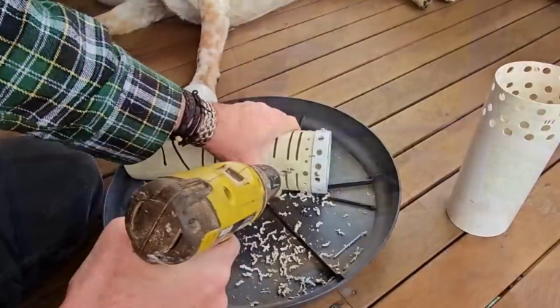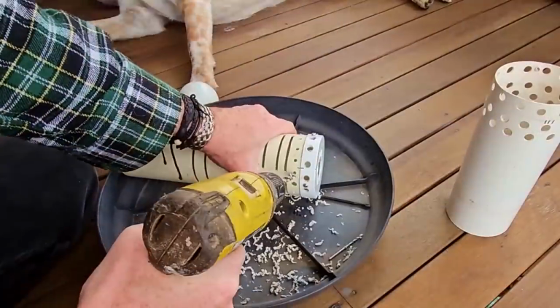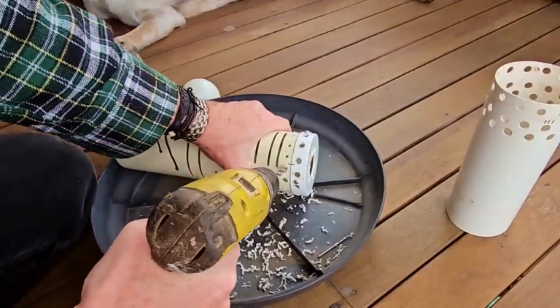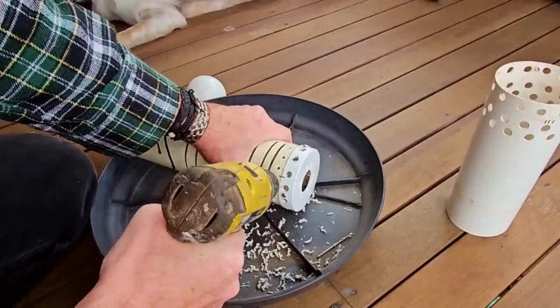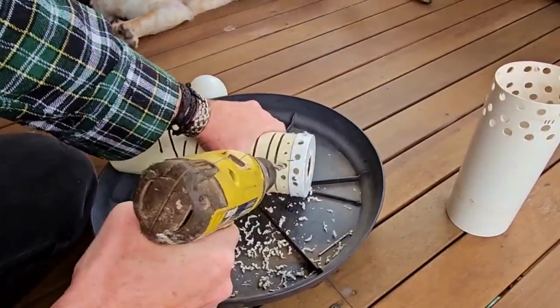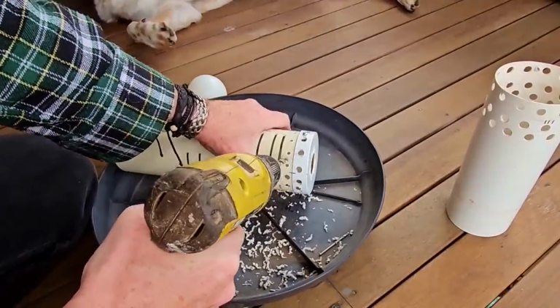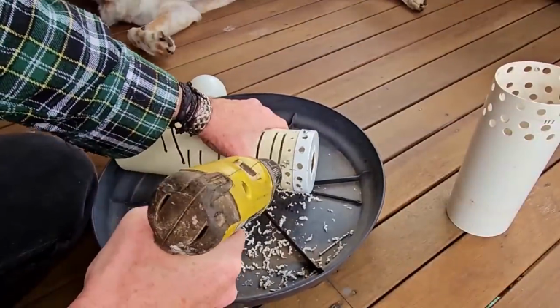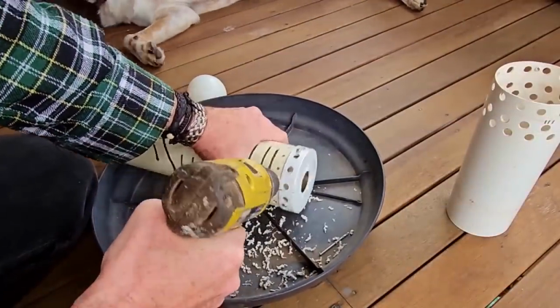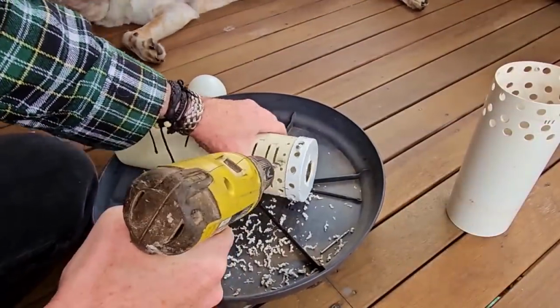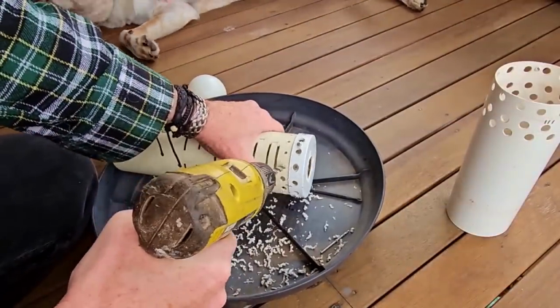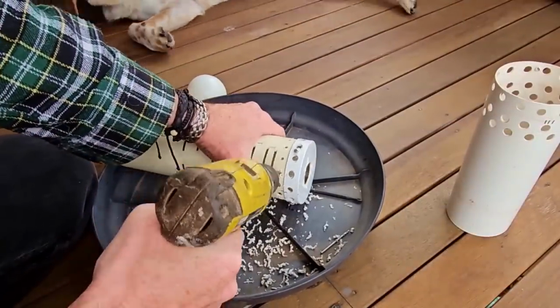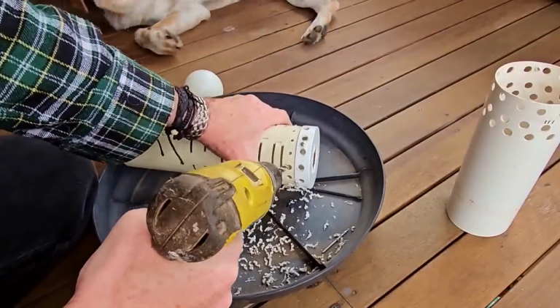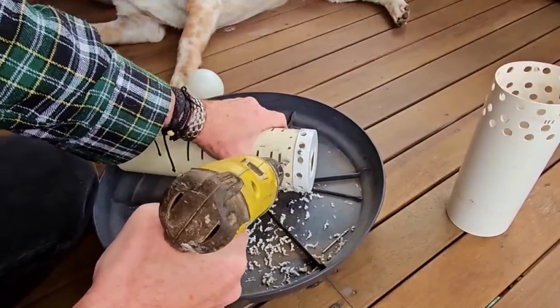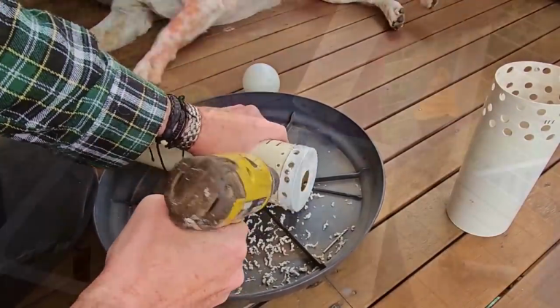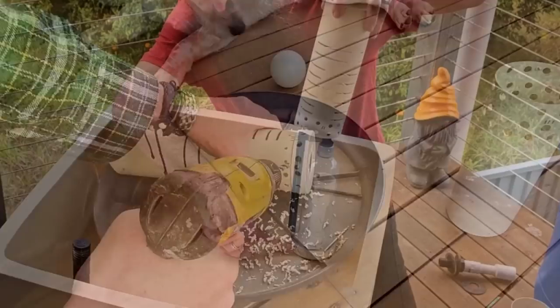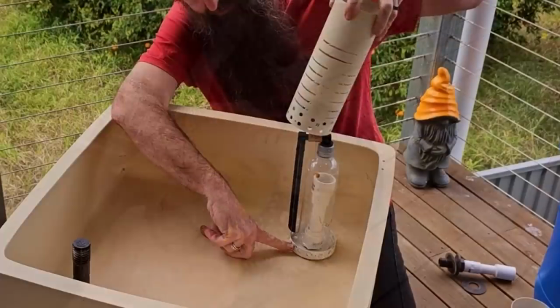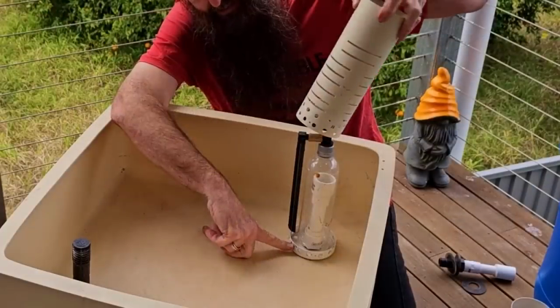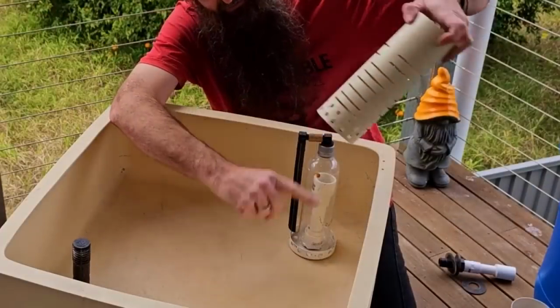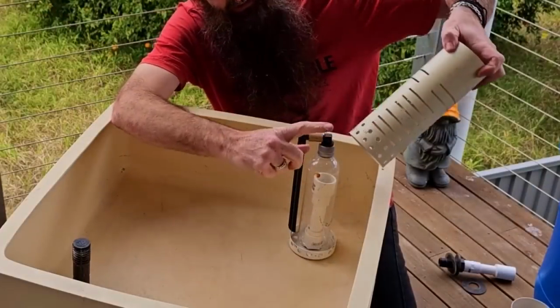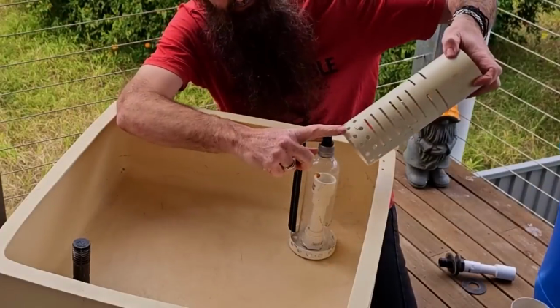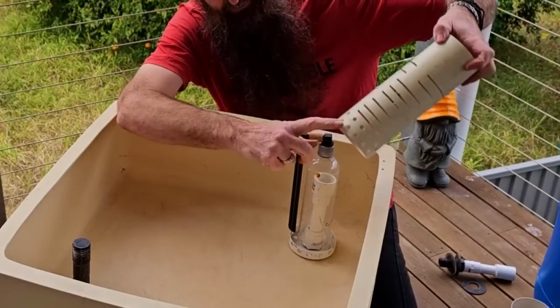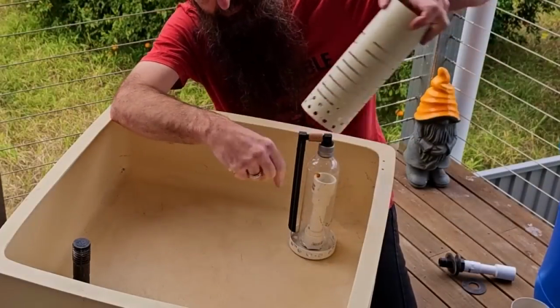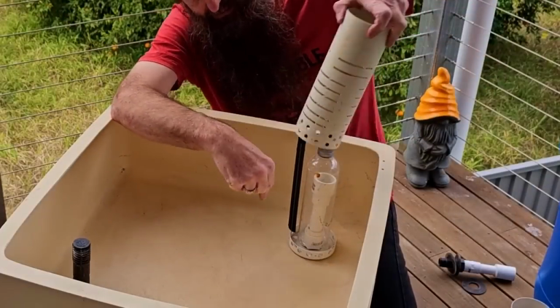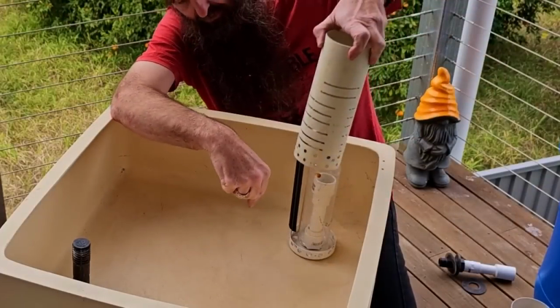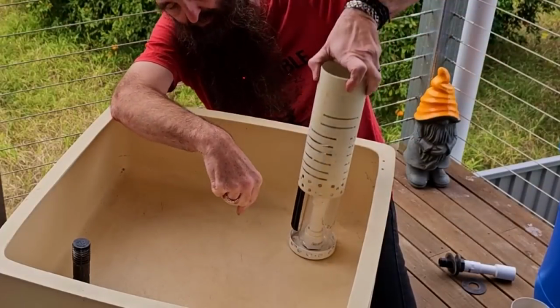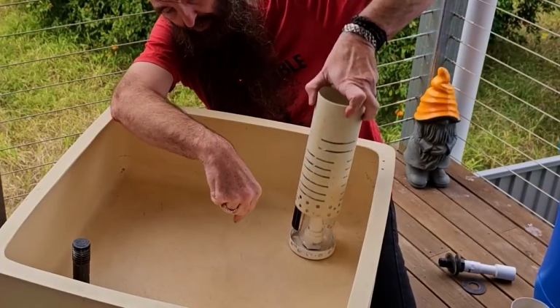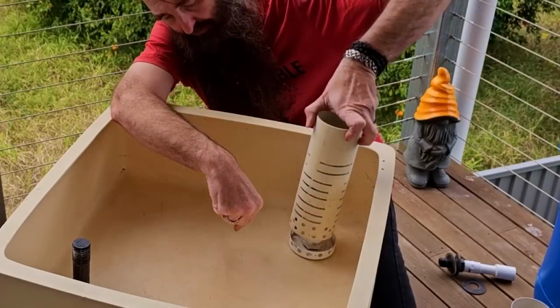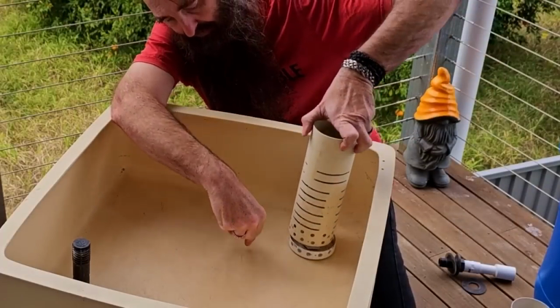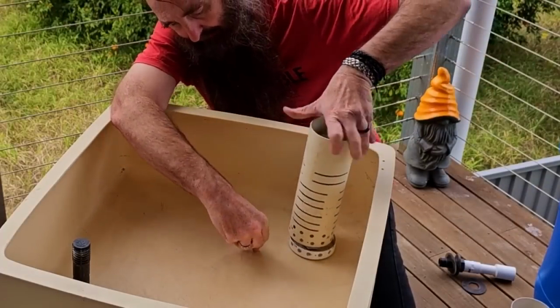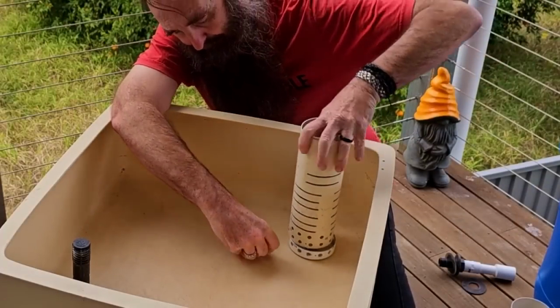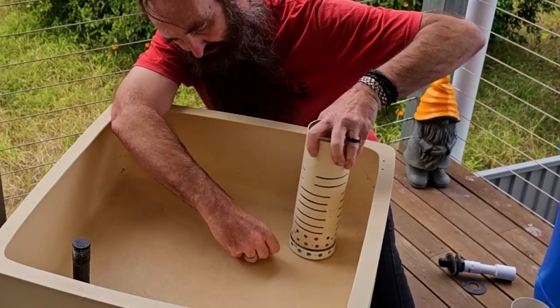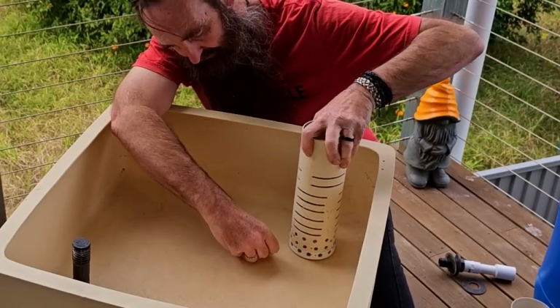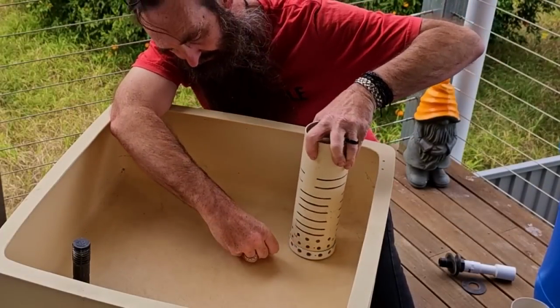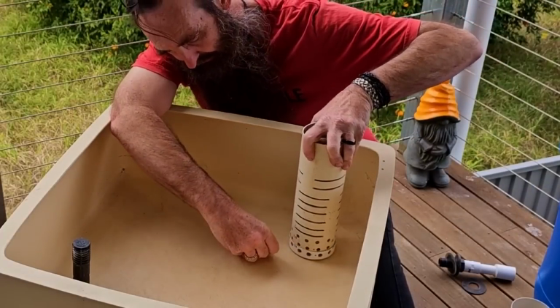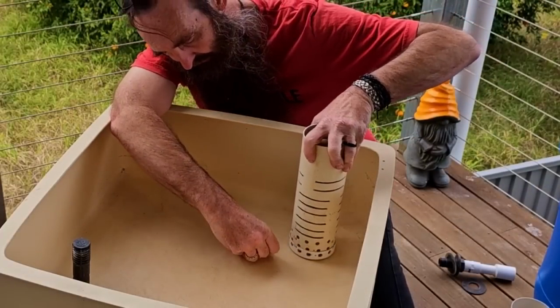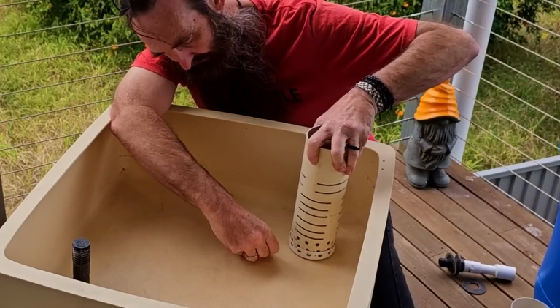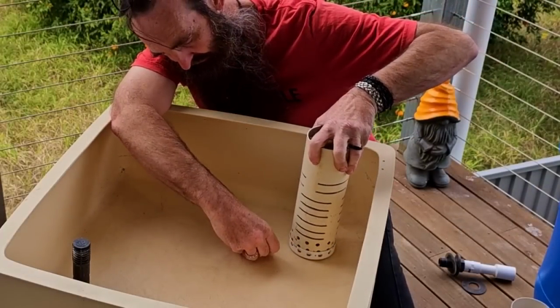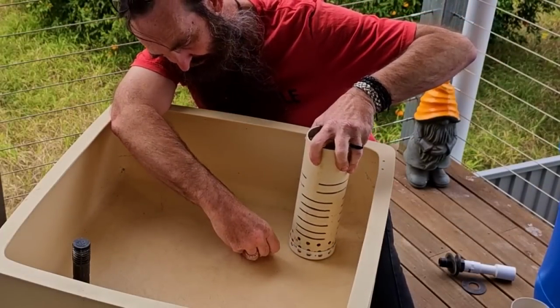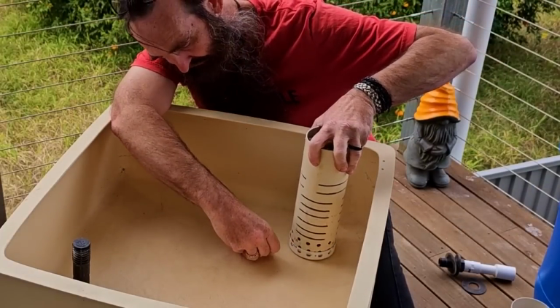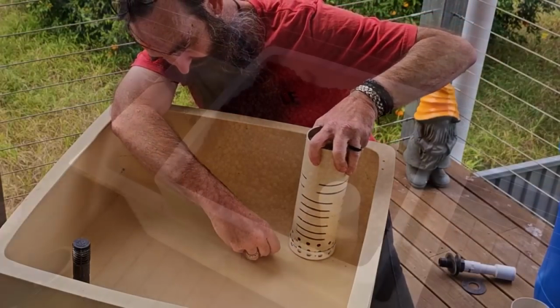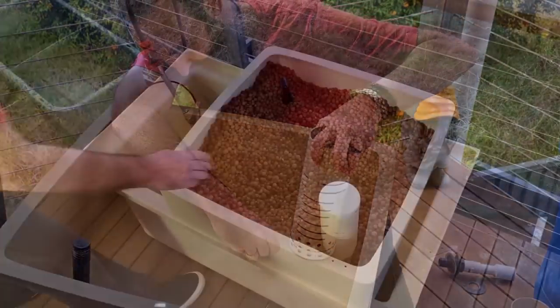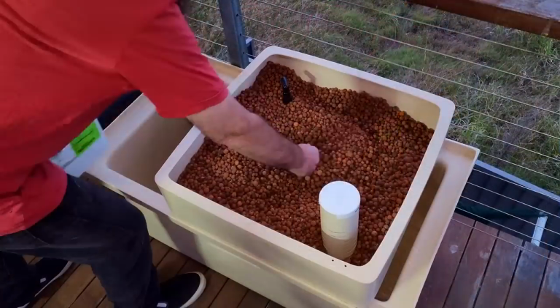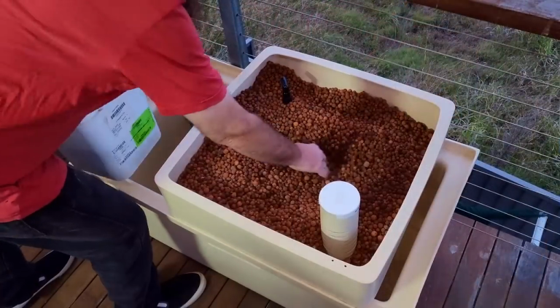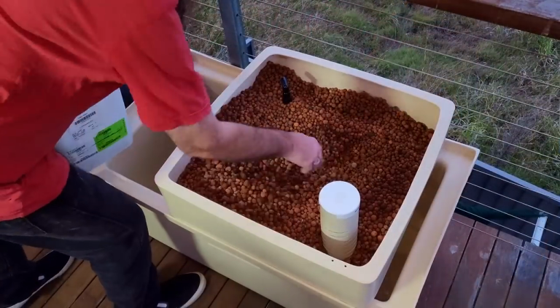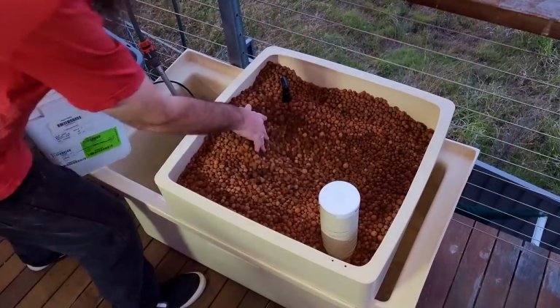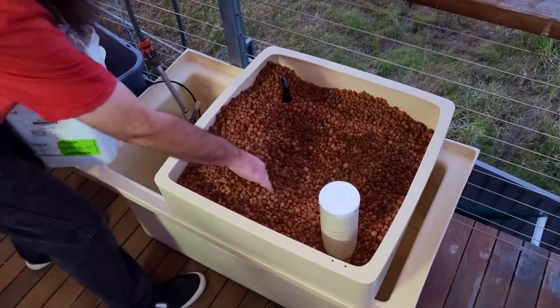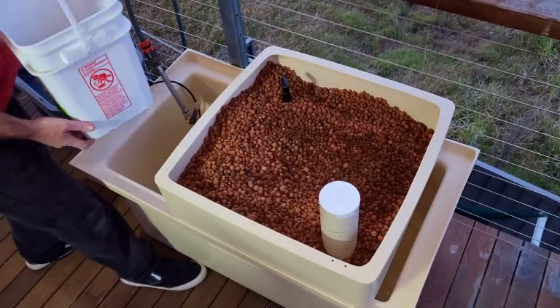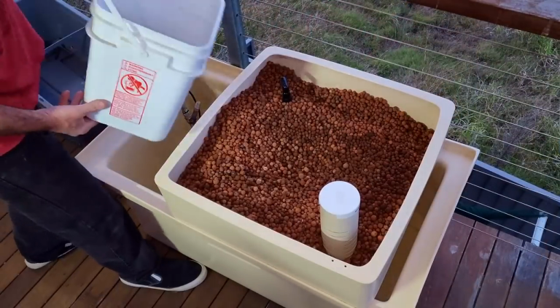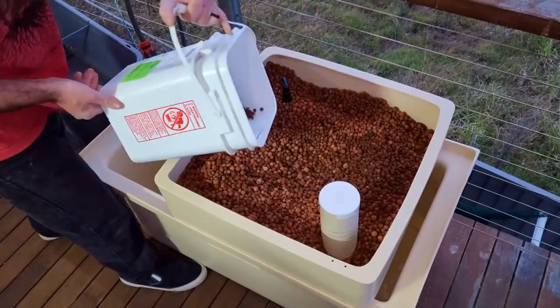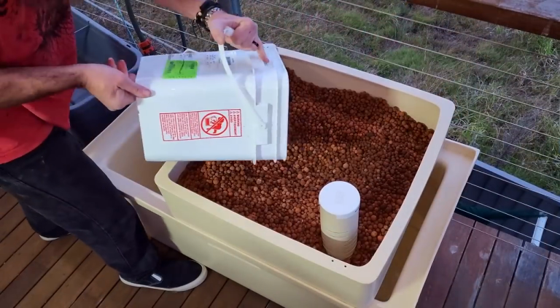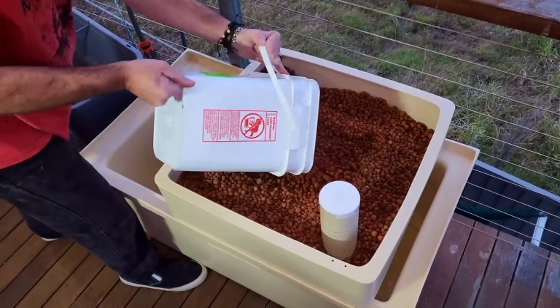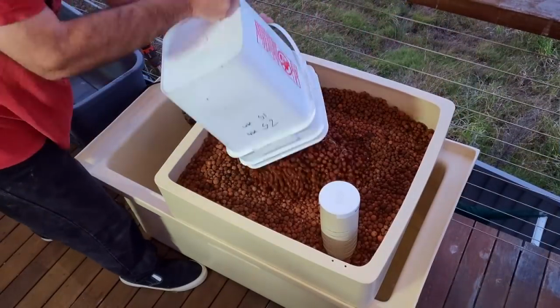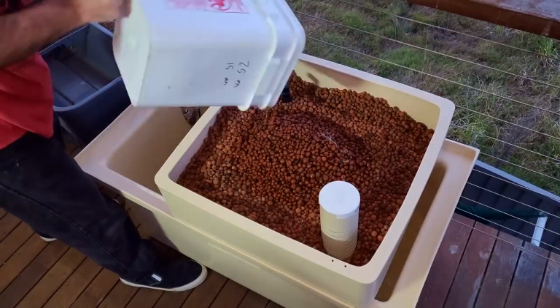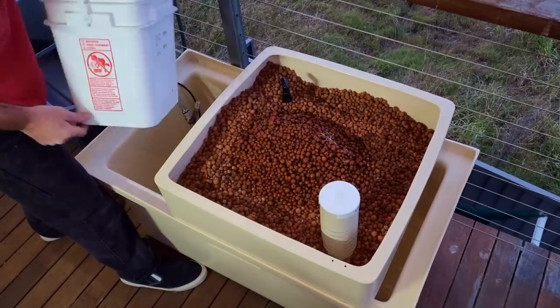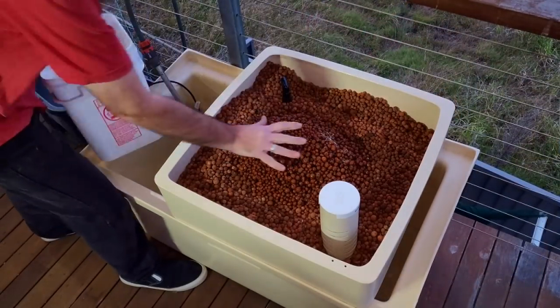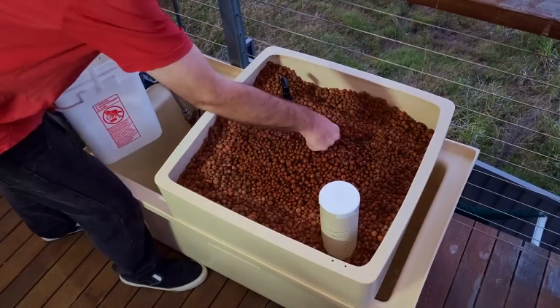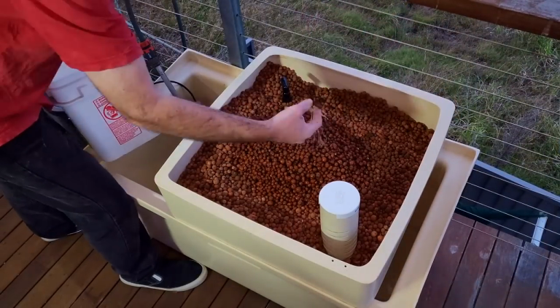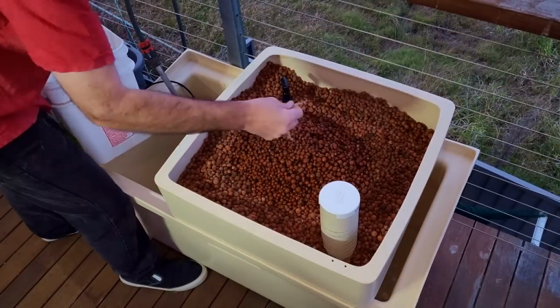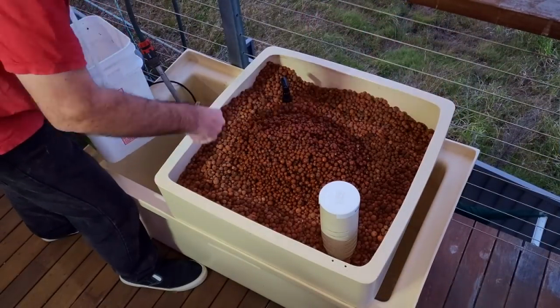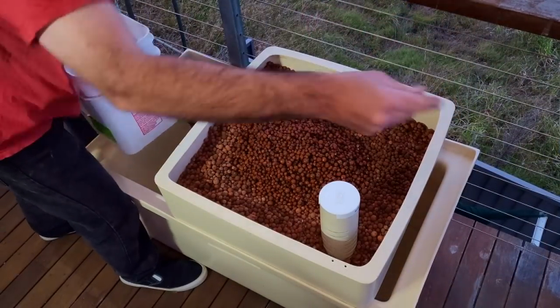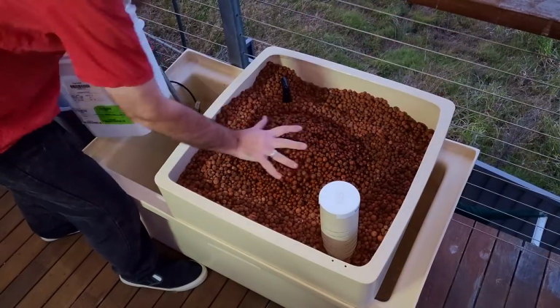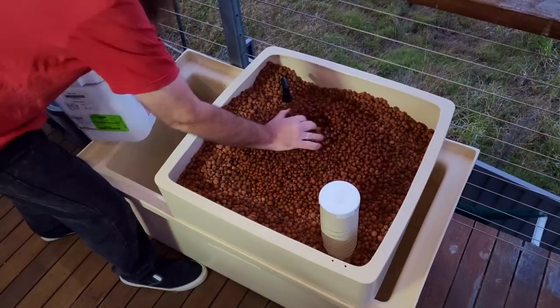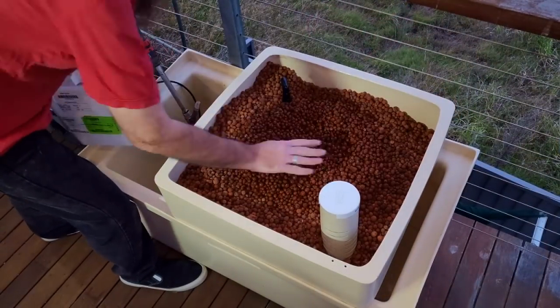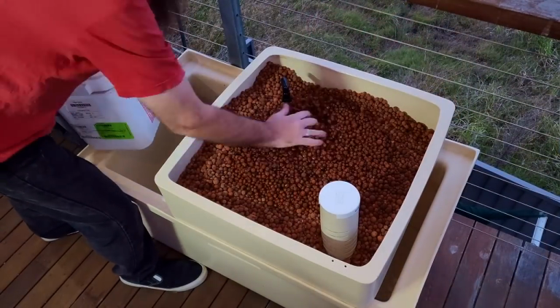By the way, this is a part two. Part one is the actual building of the basic aquaponic system, so you can check it out via a link down in the description.